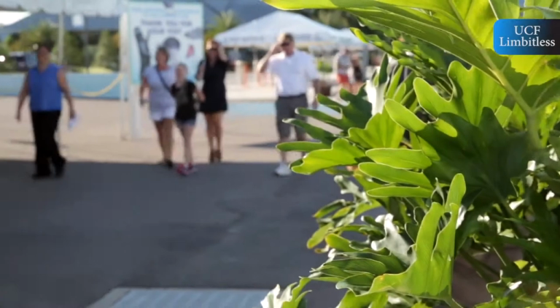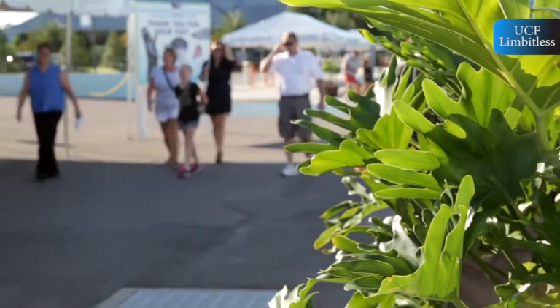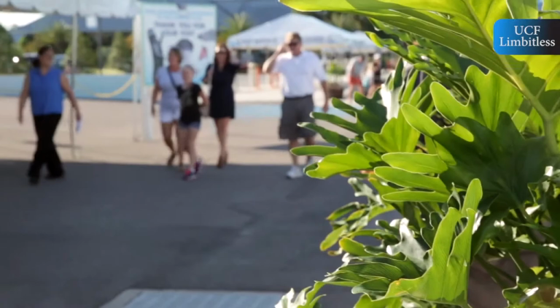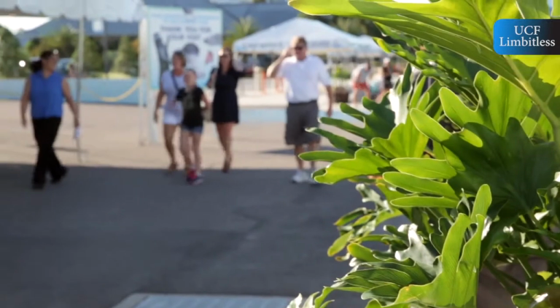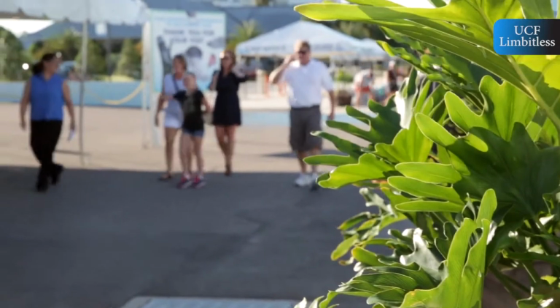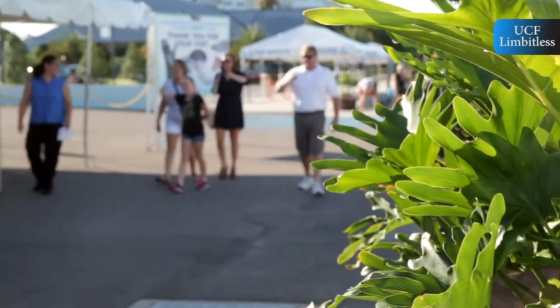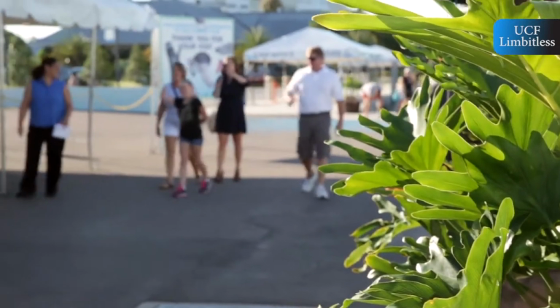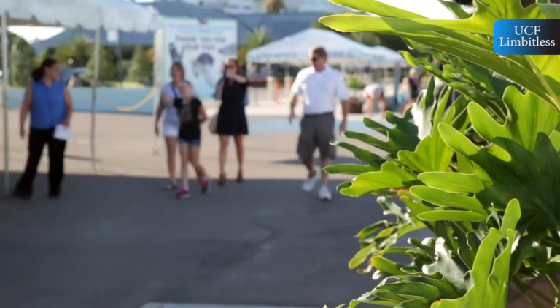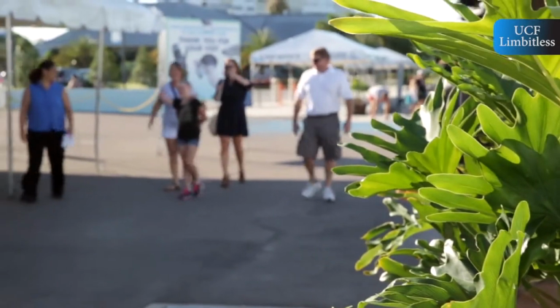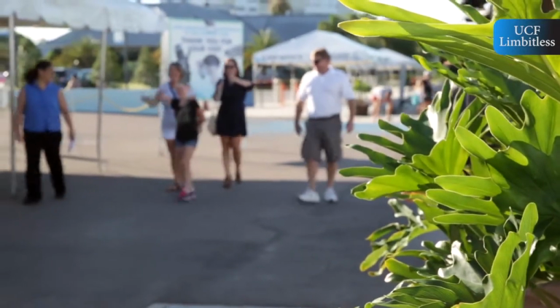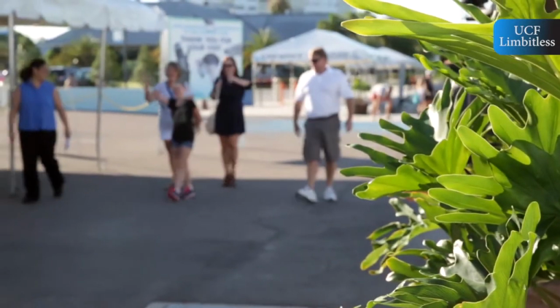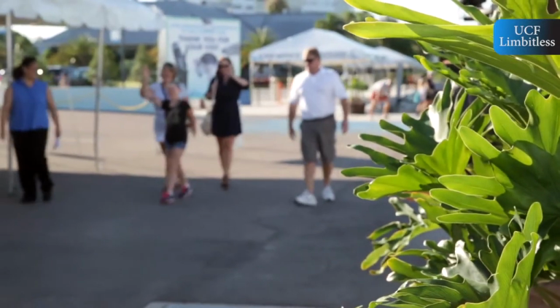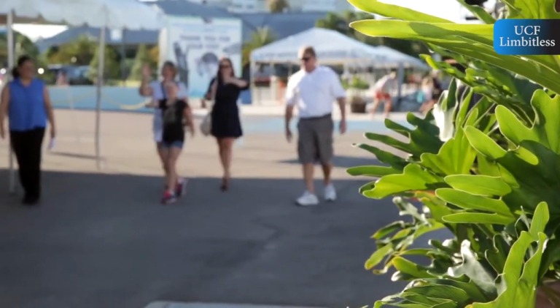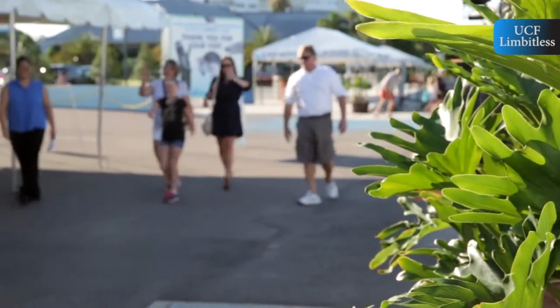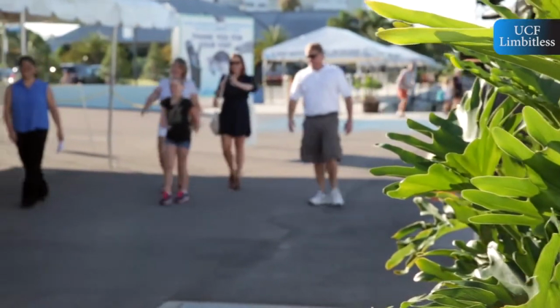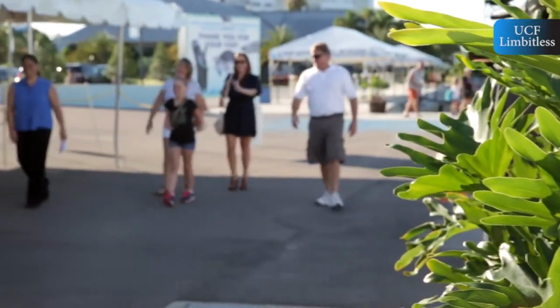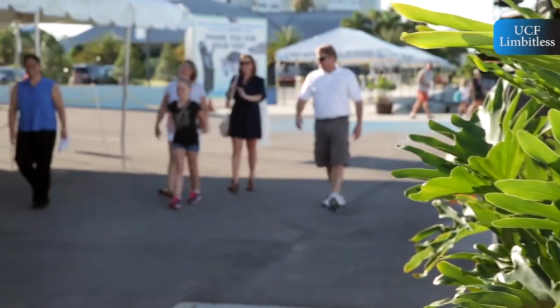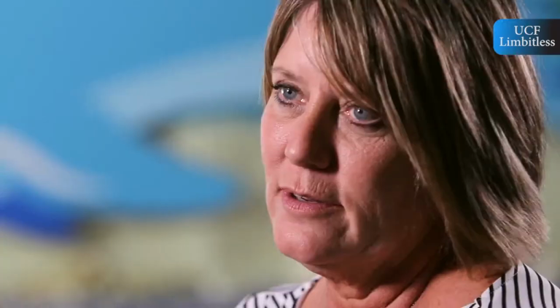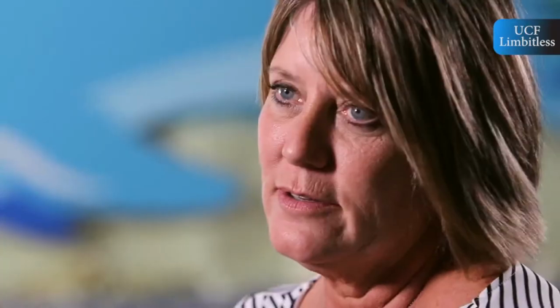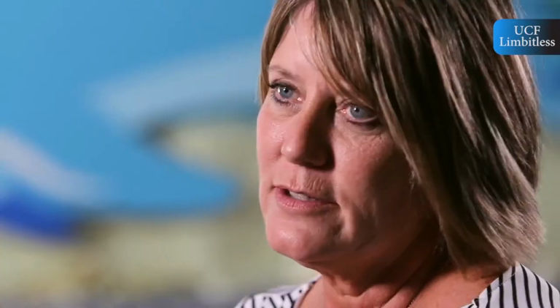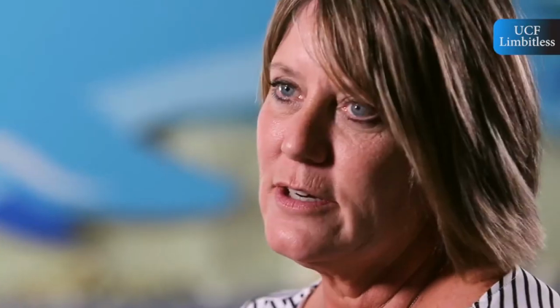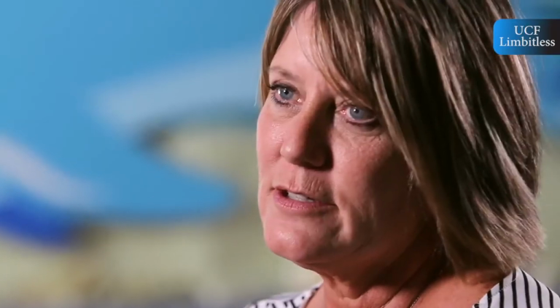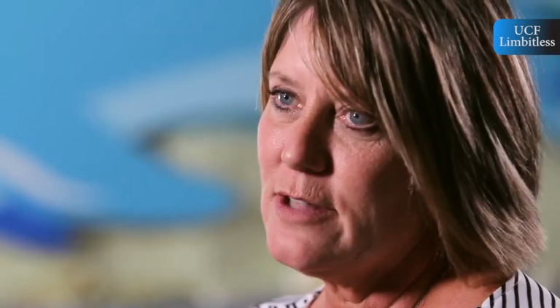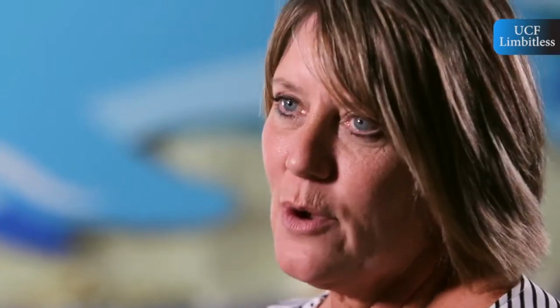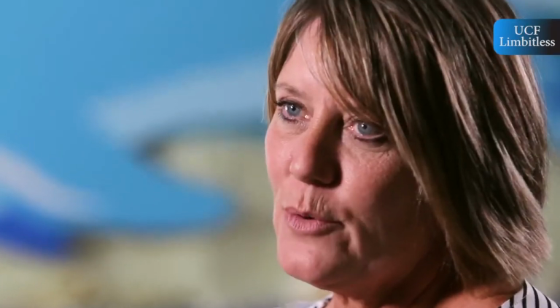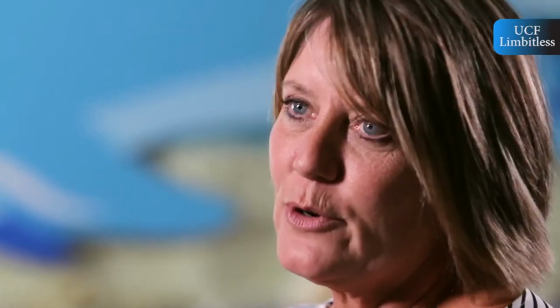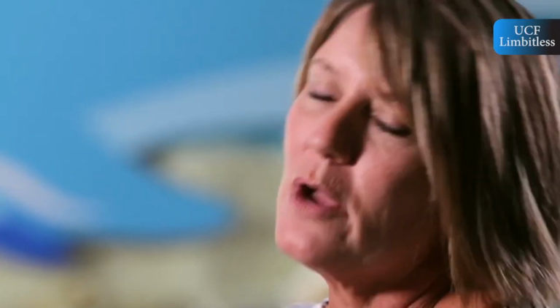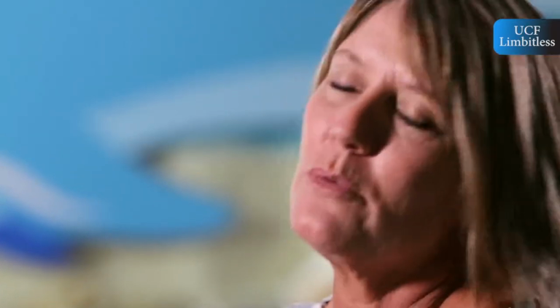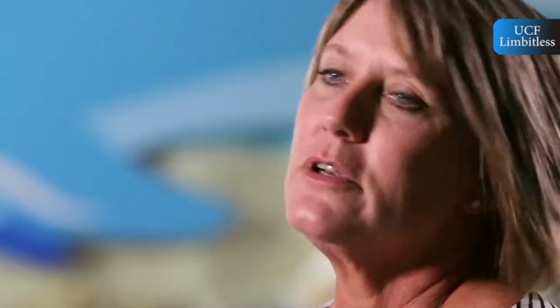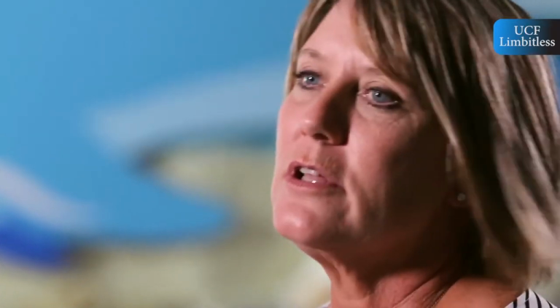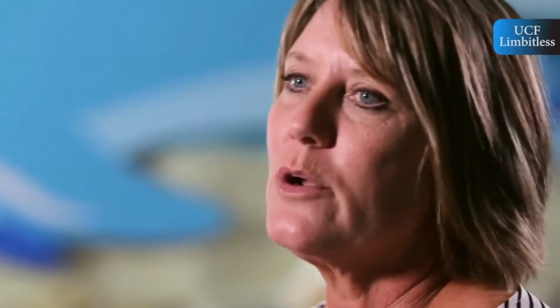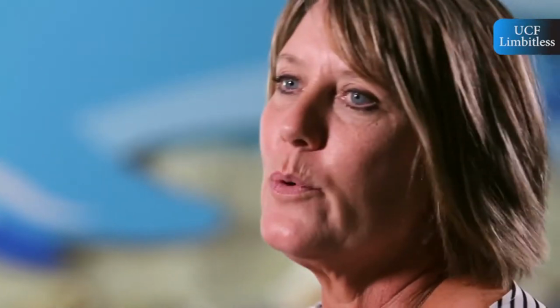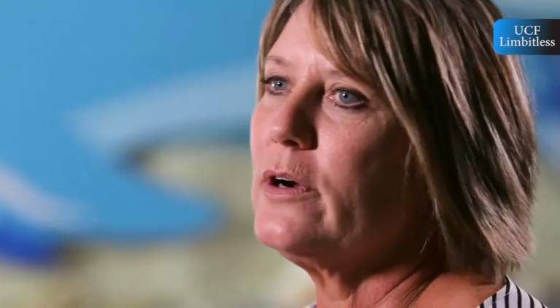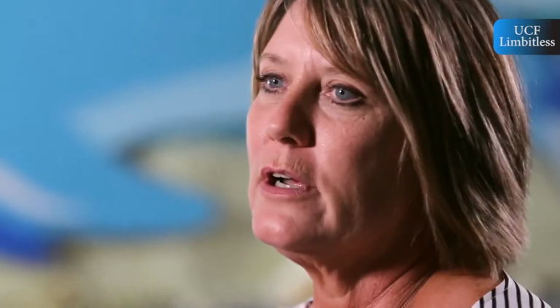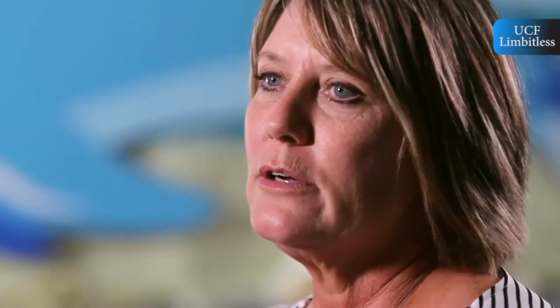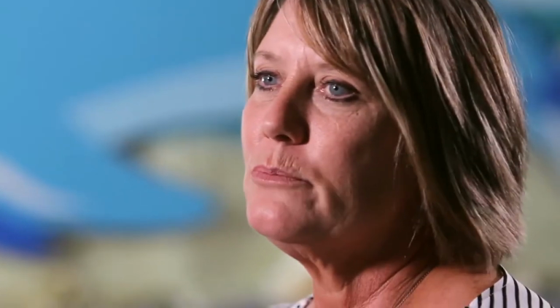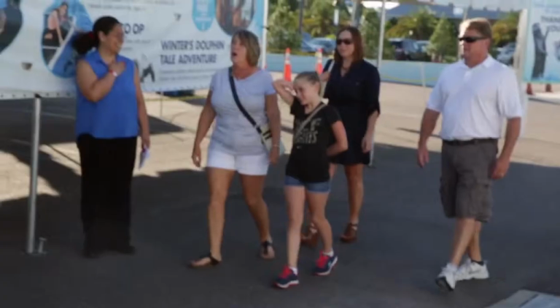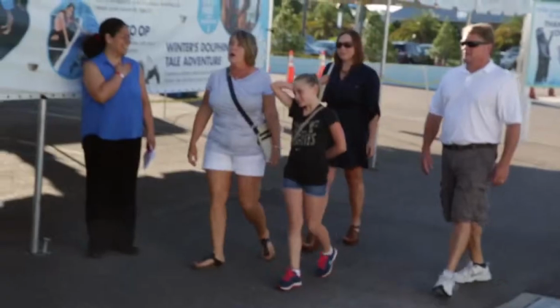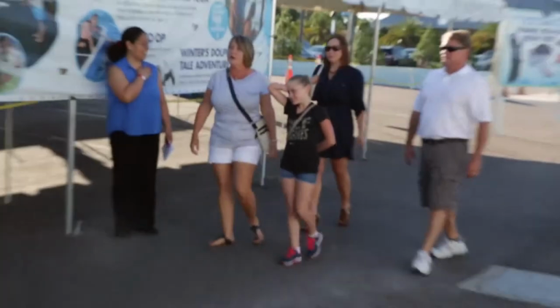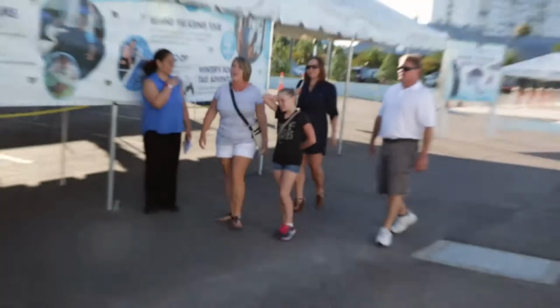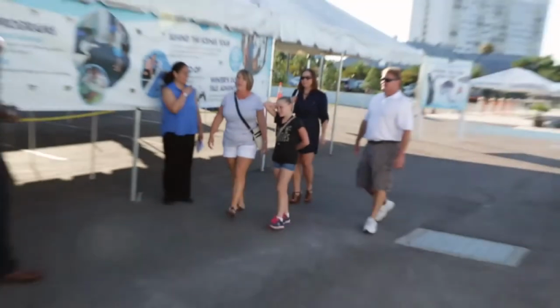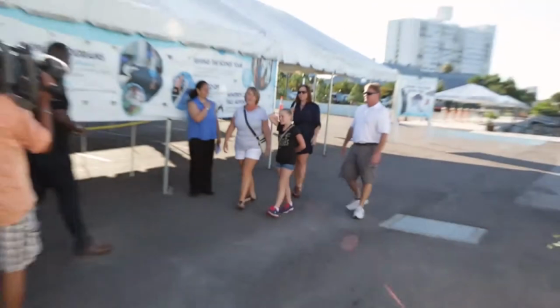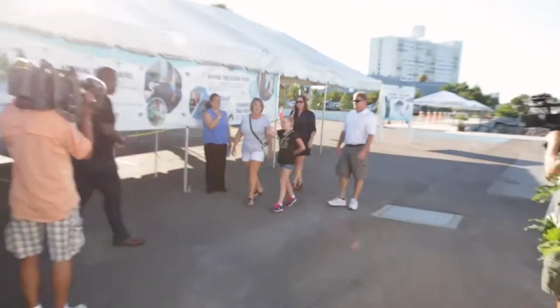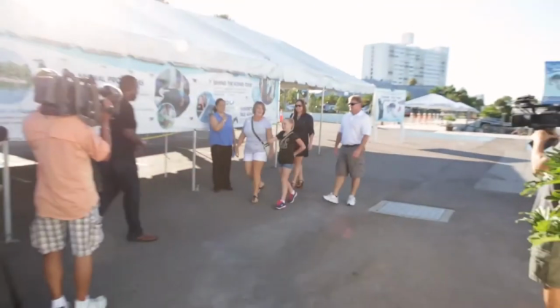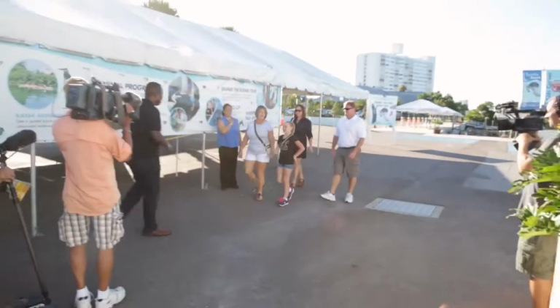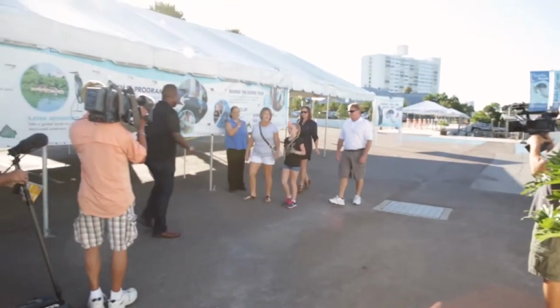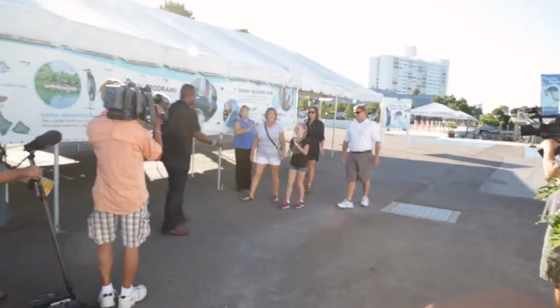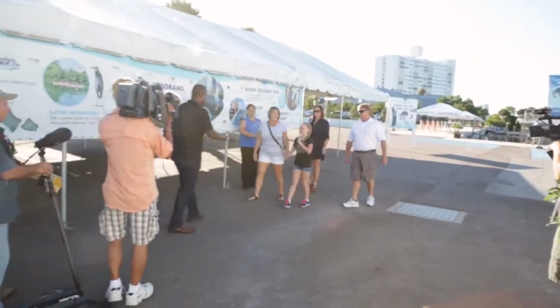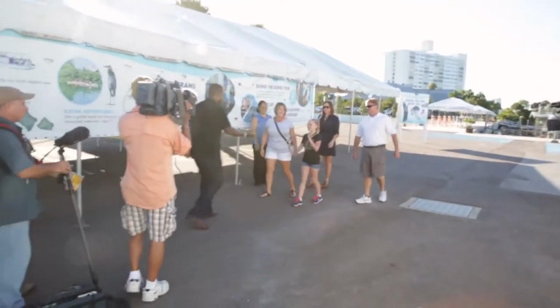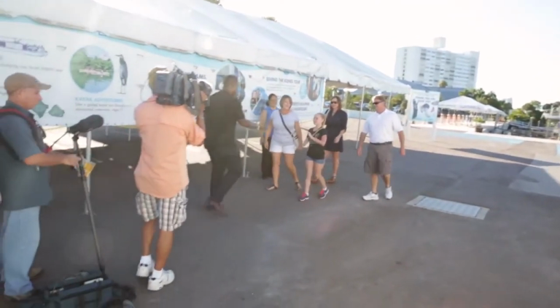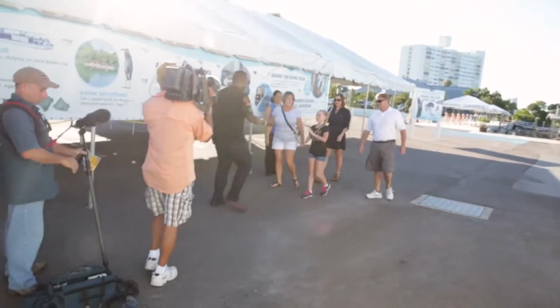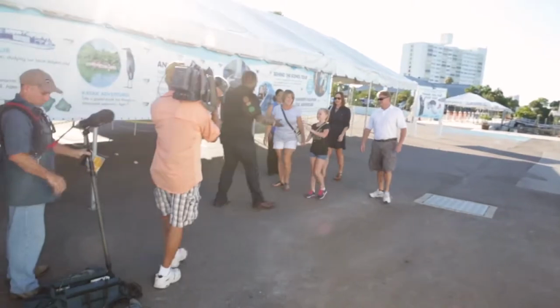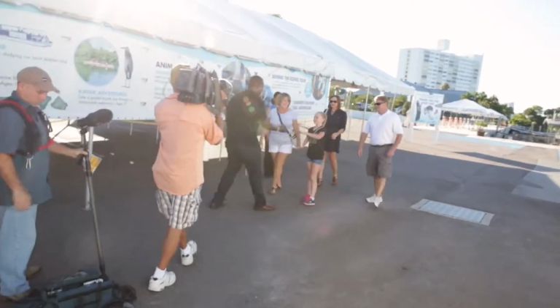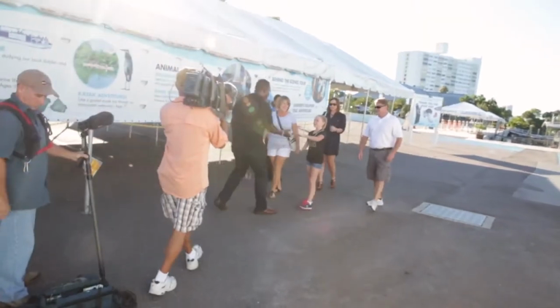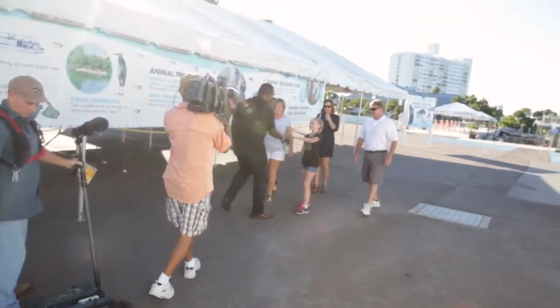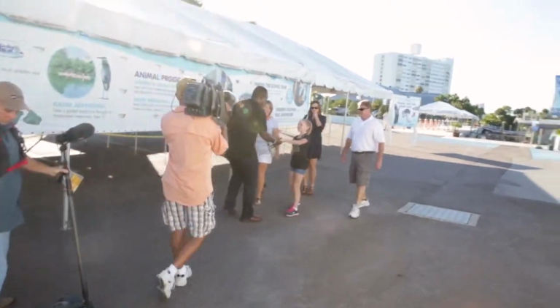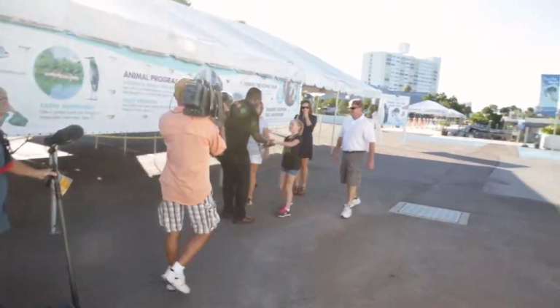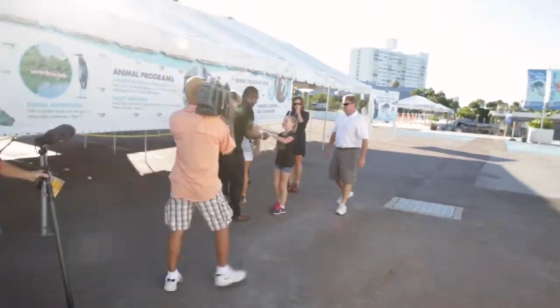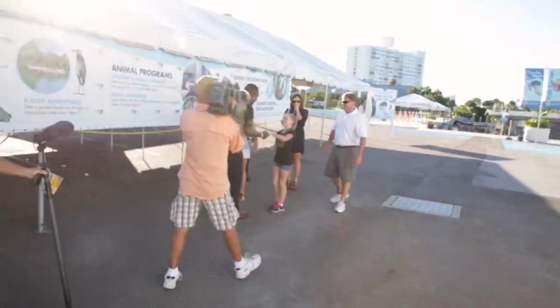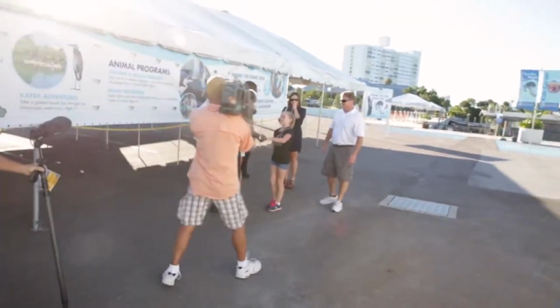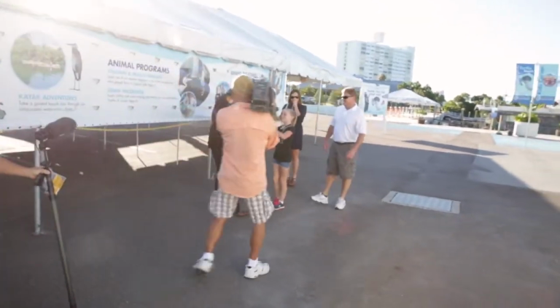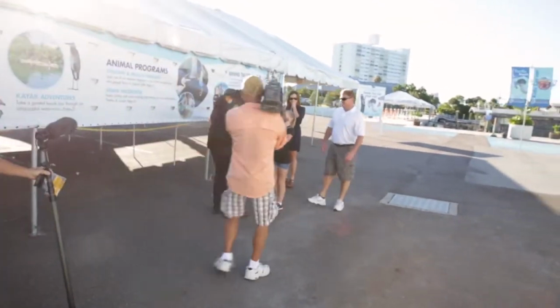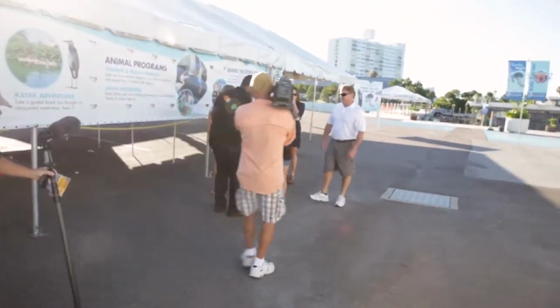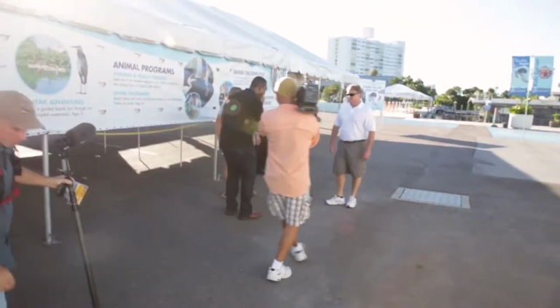We kept the secret from Annika — she just thought we were coming to the aquarium. All these people were there, and I told Annie there were going to be some cameras.